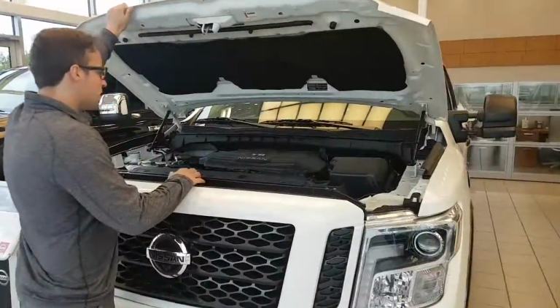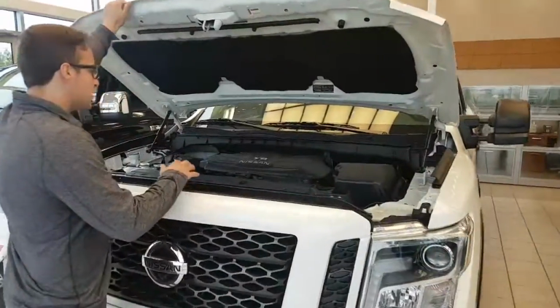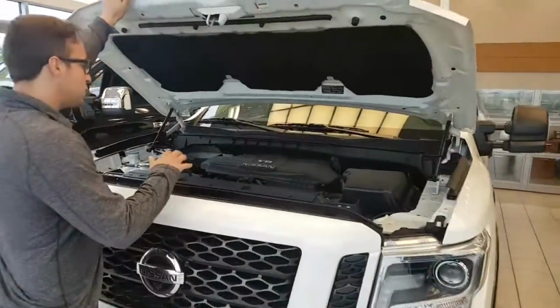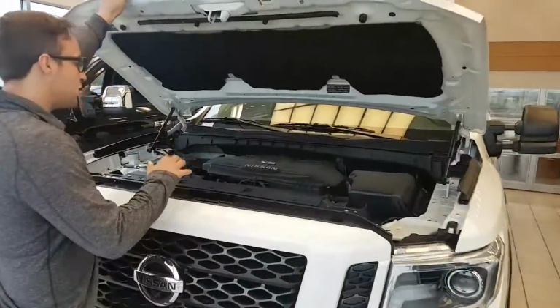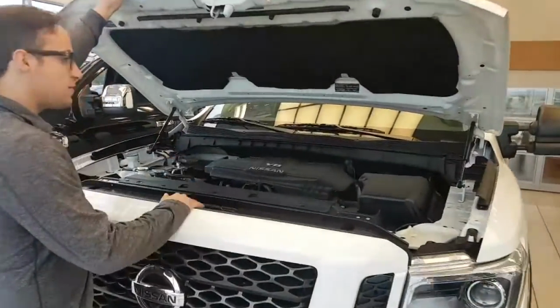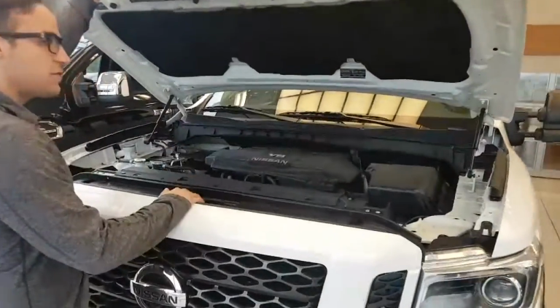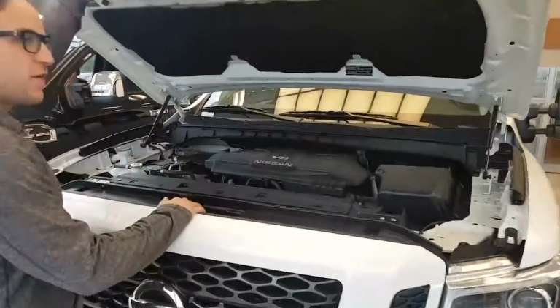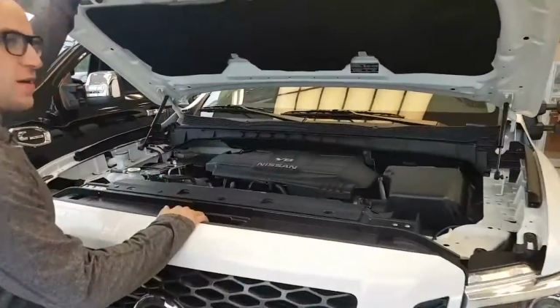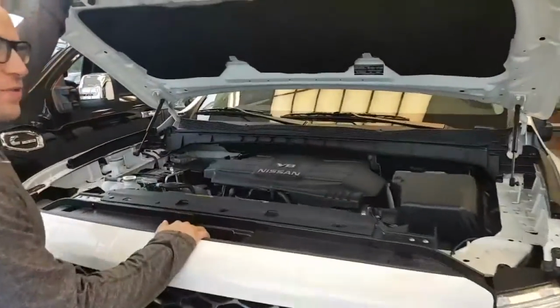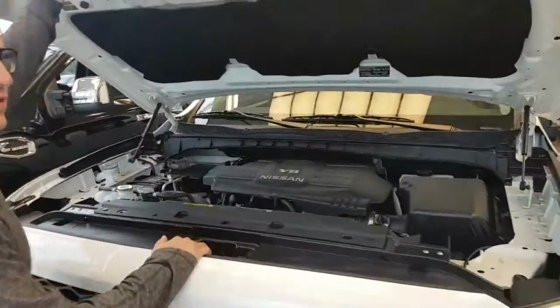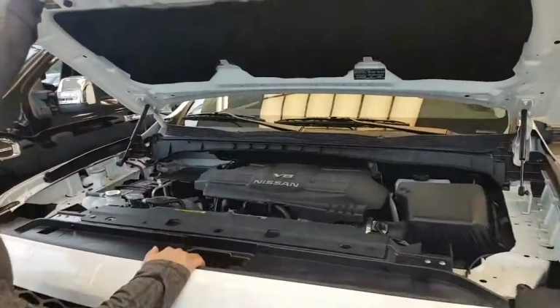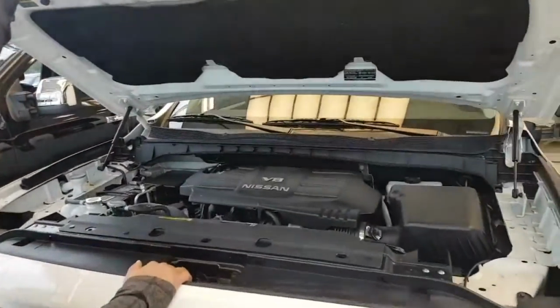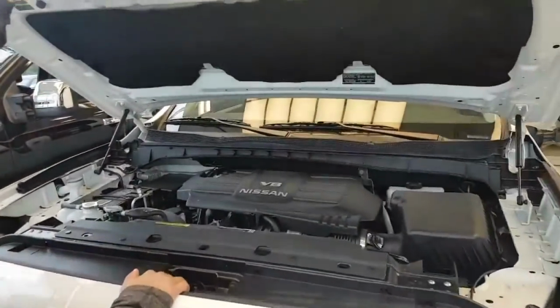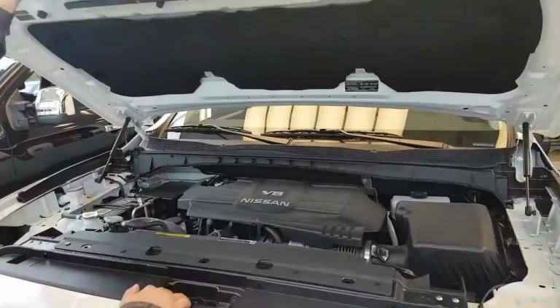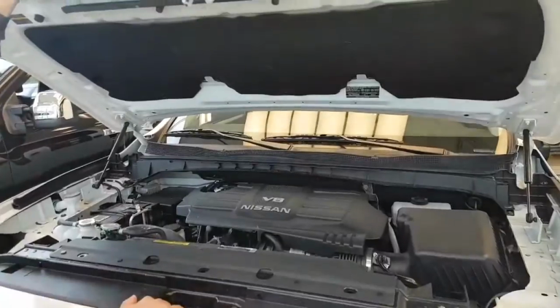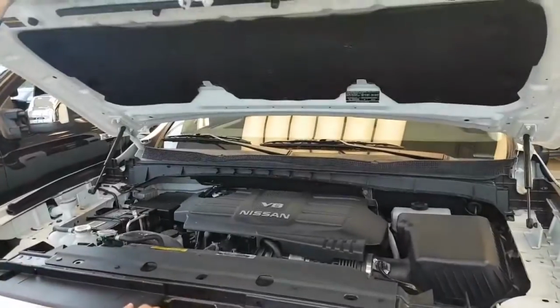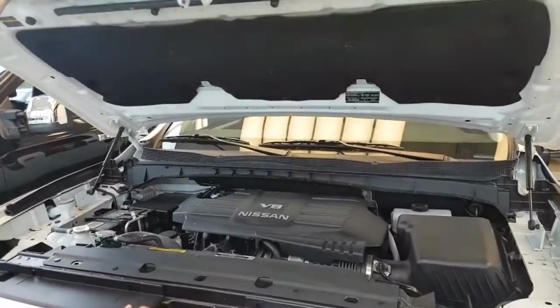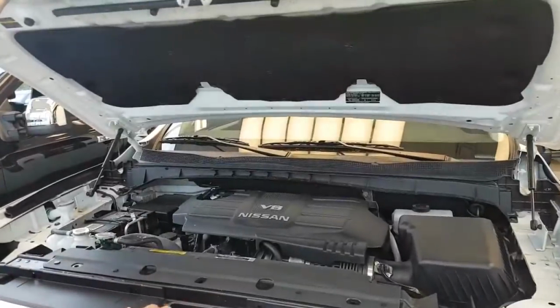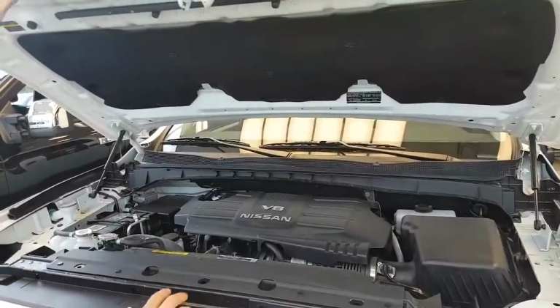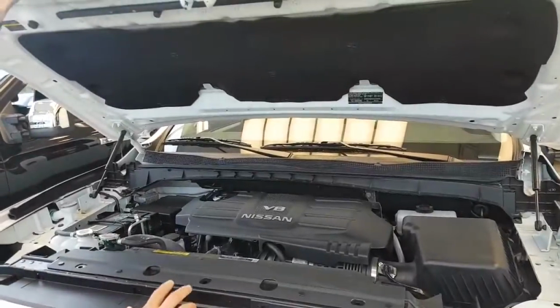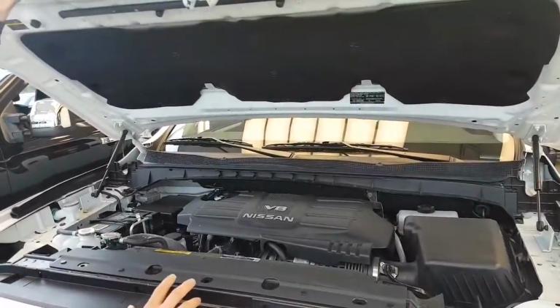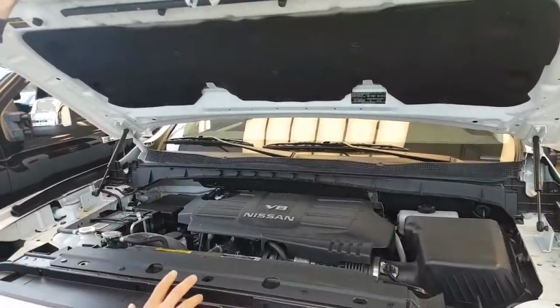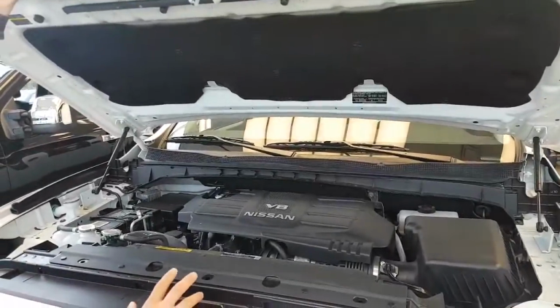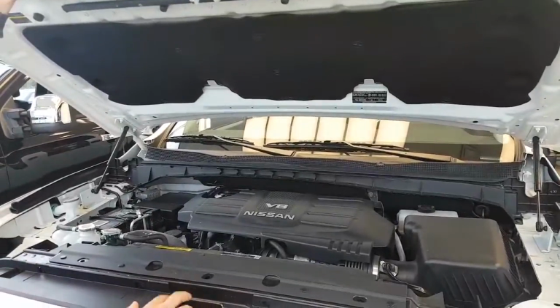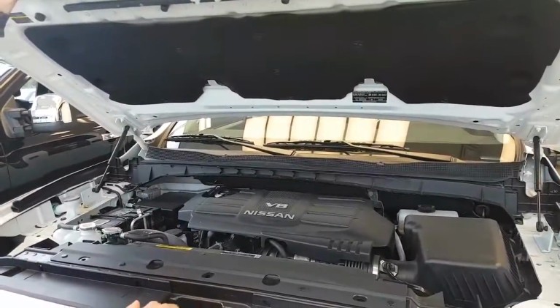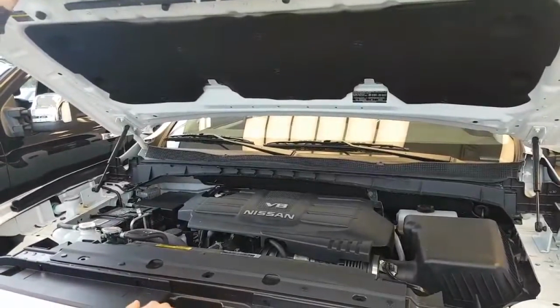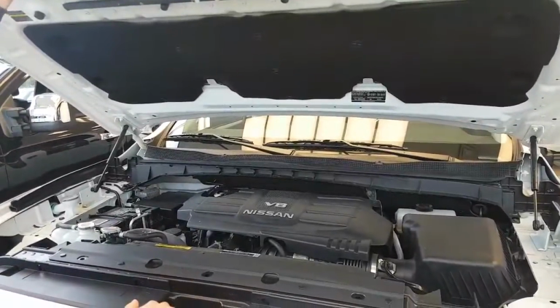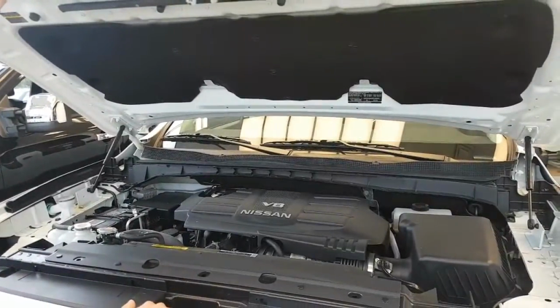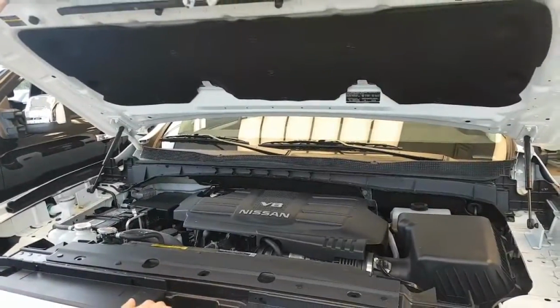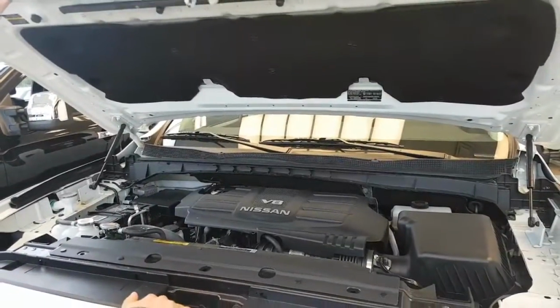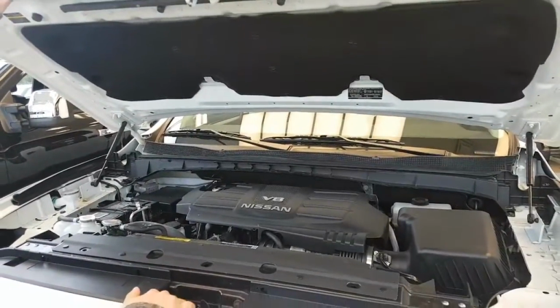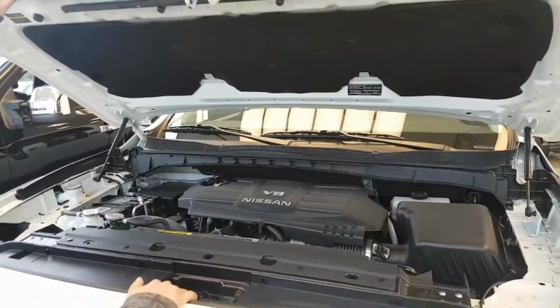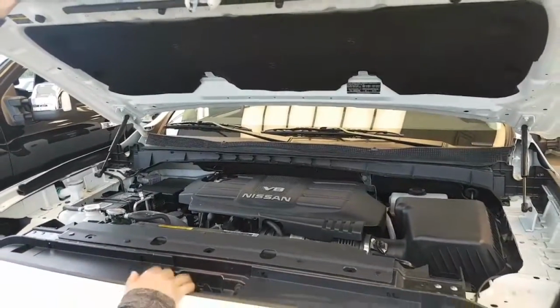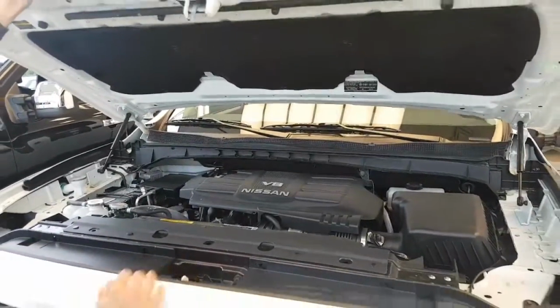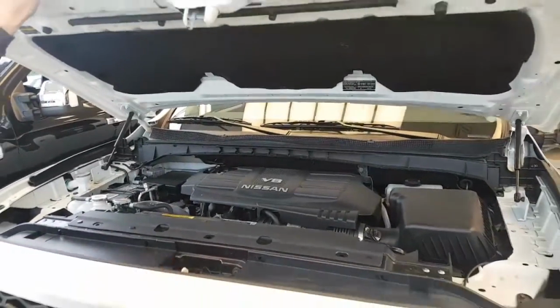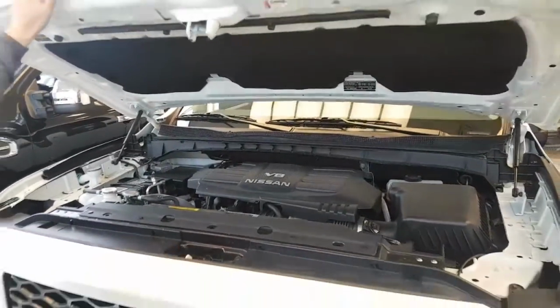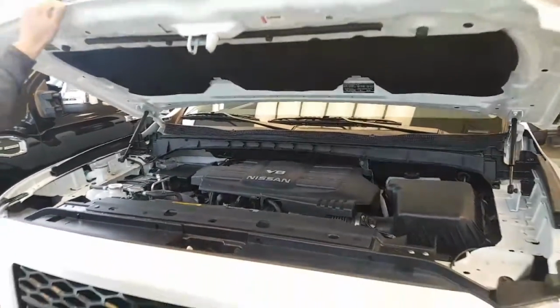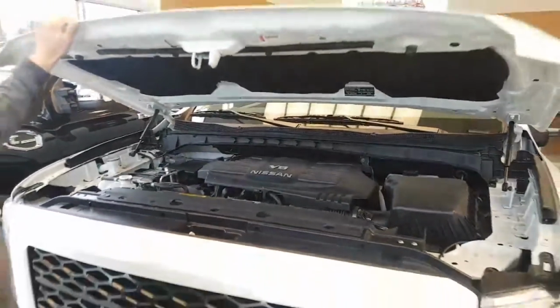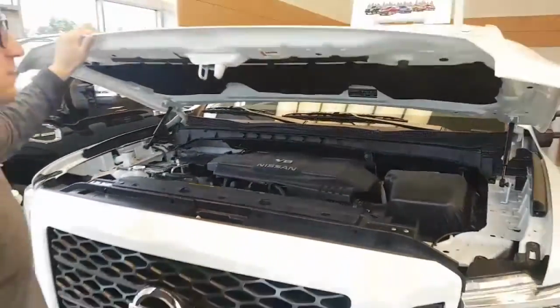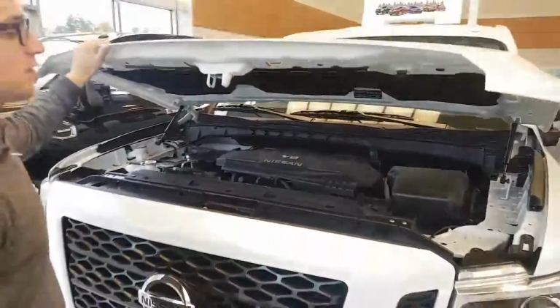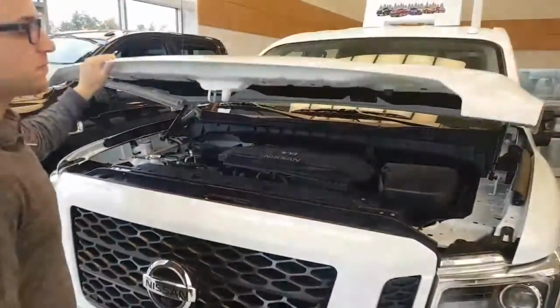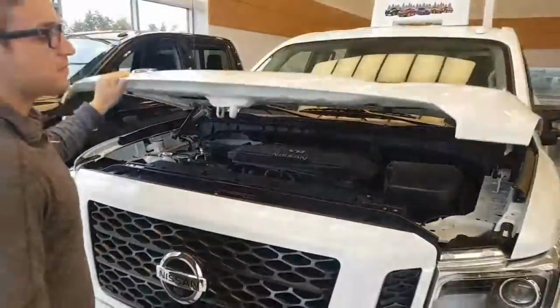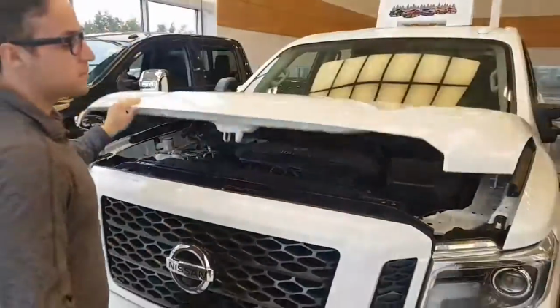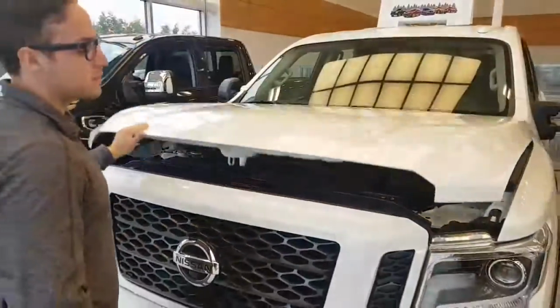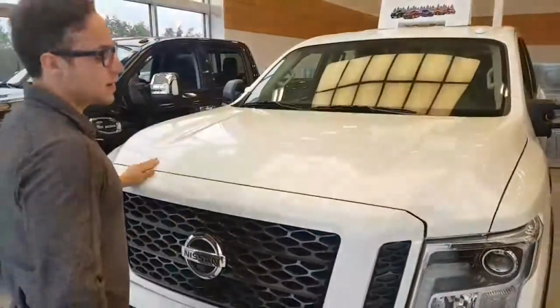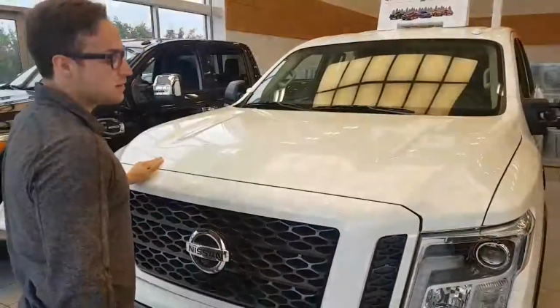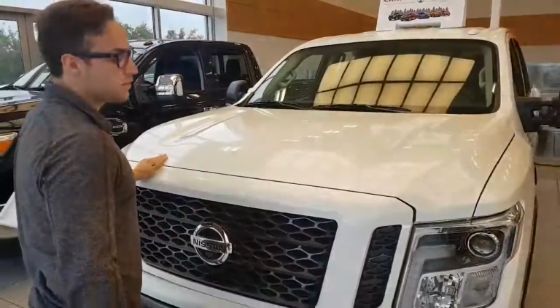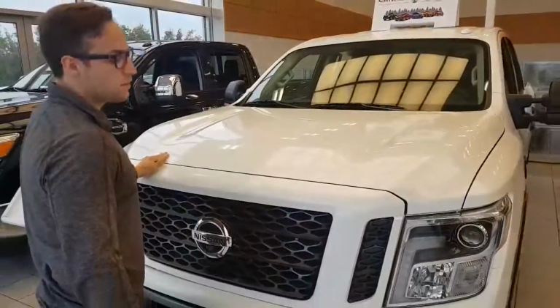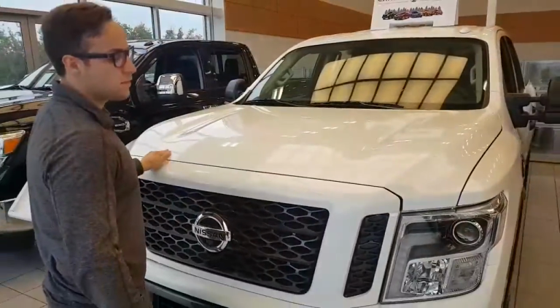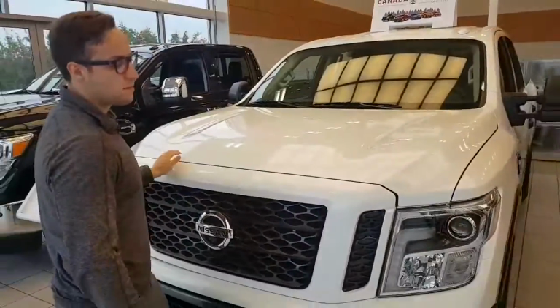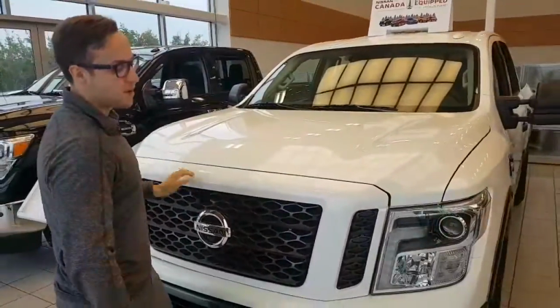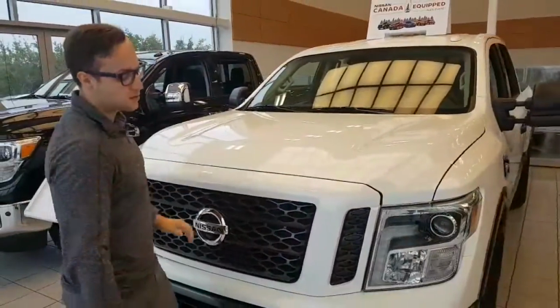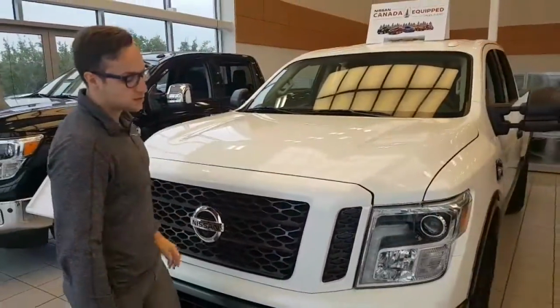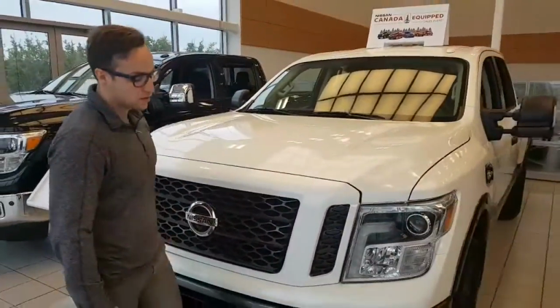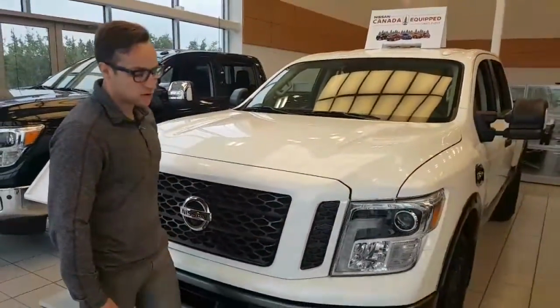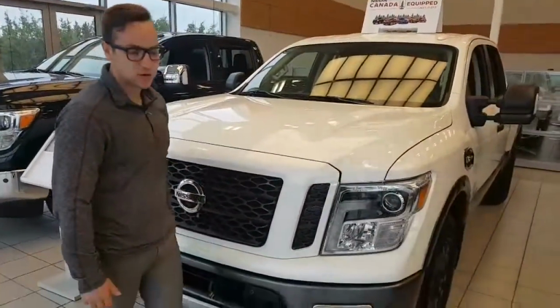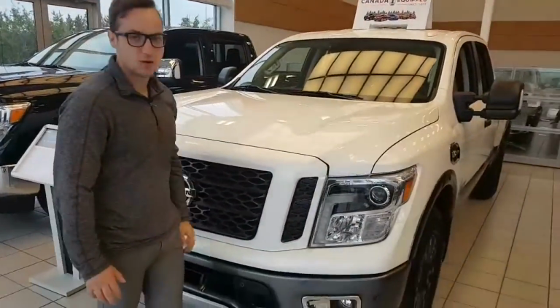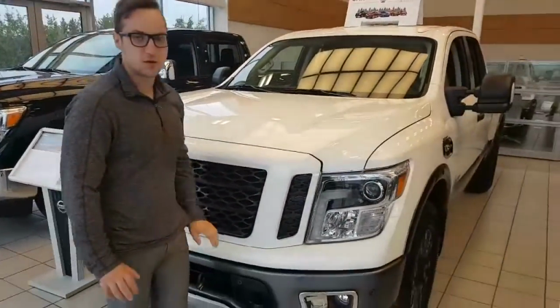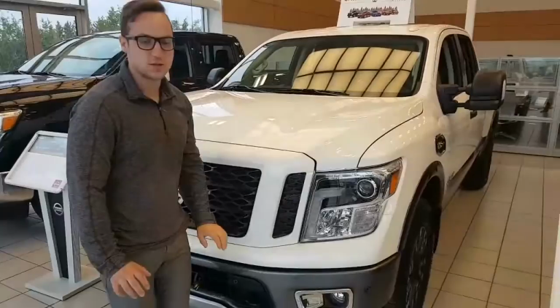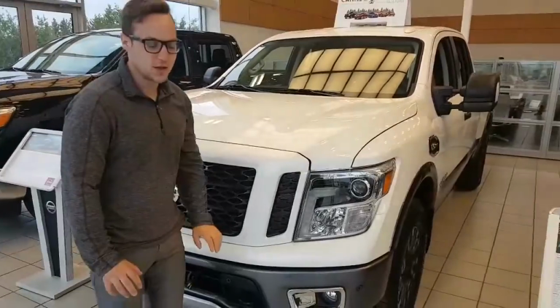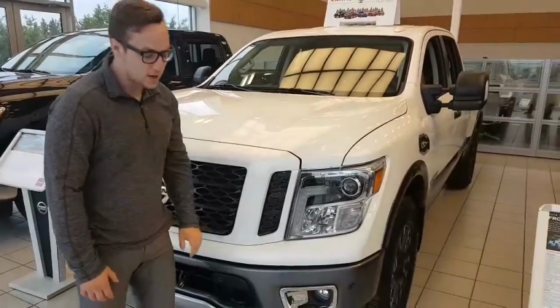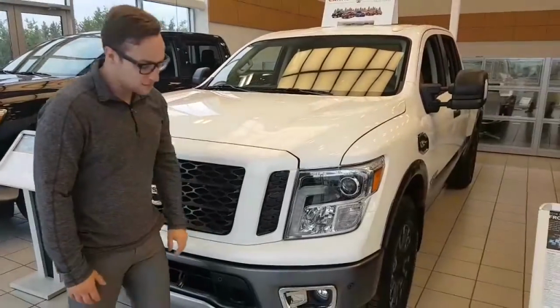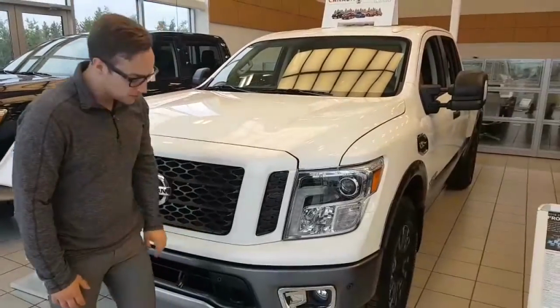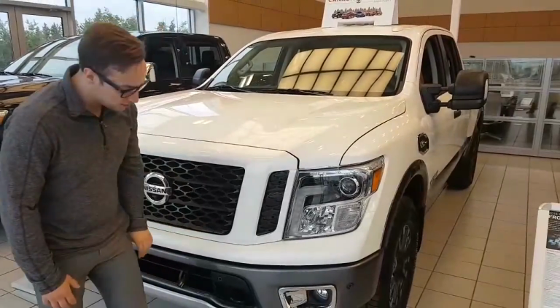You do have your 5.6L V8, around 390 horsepower, 390 foot-pounds of torque. Lots of get up and go.